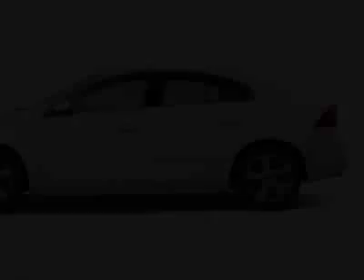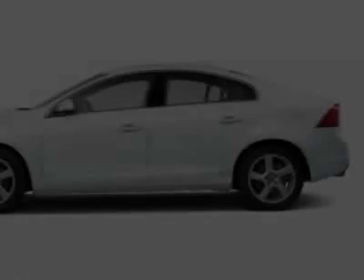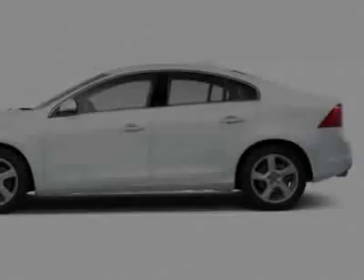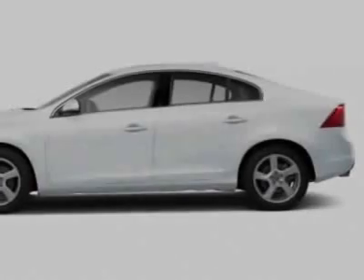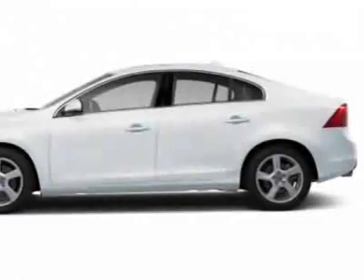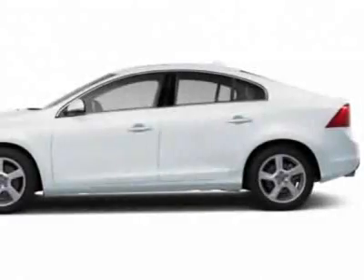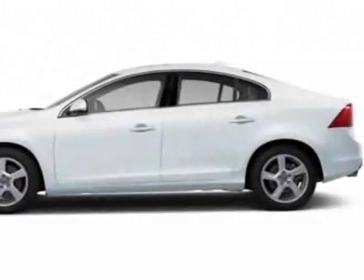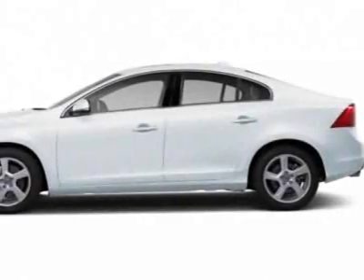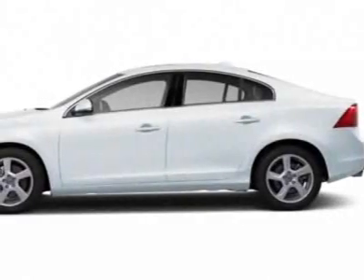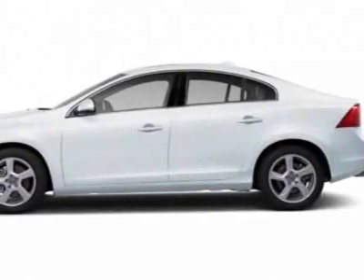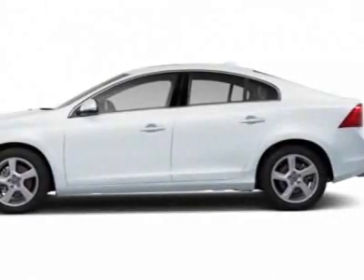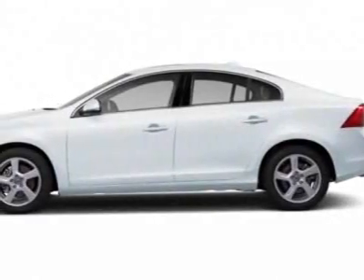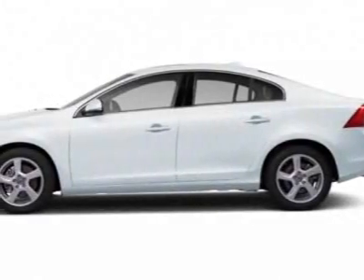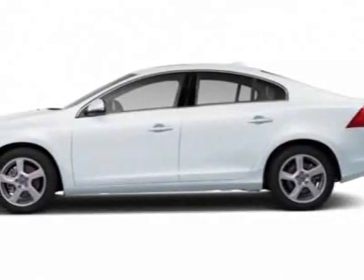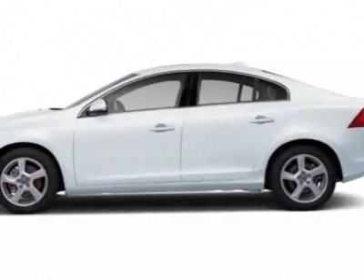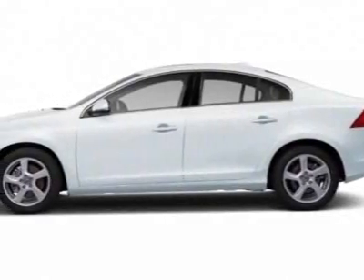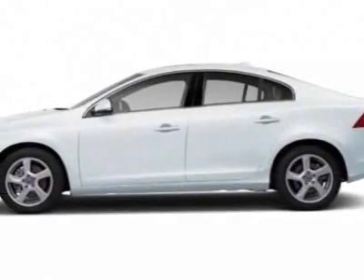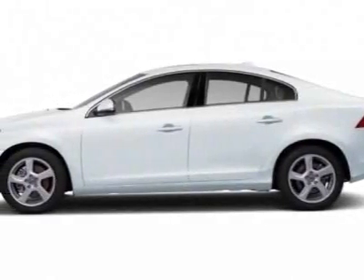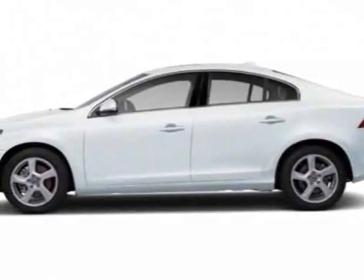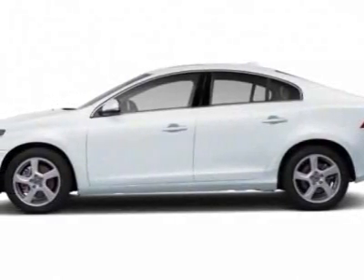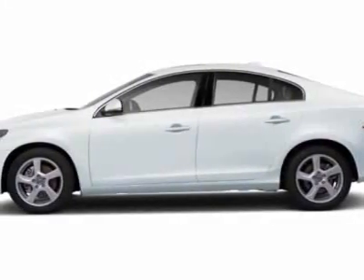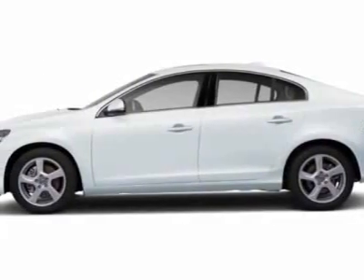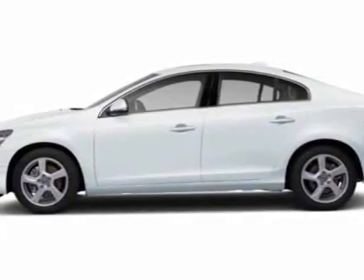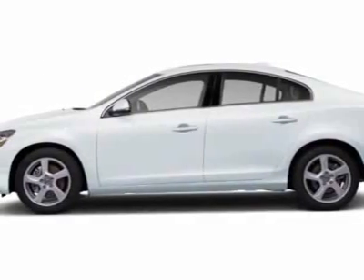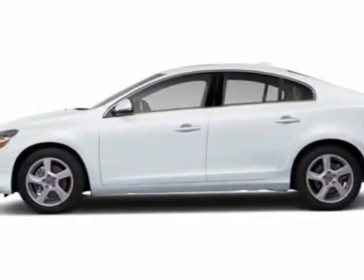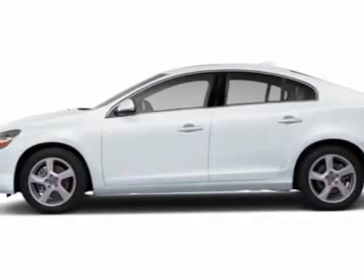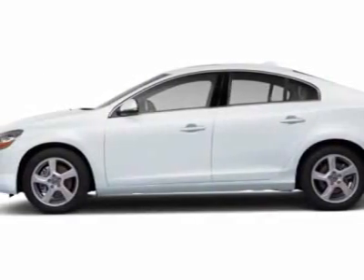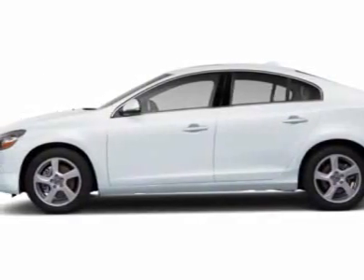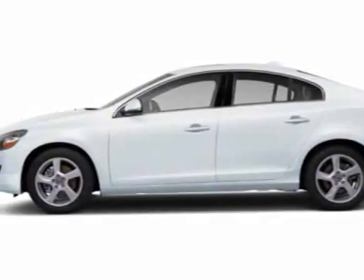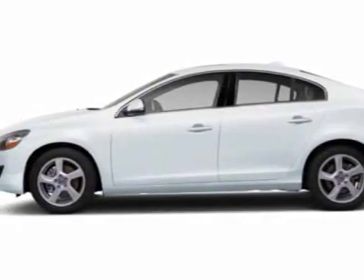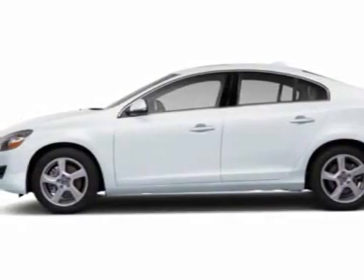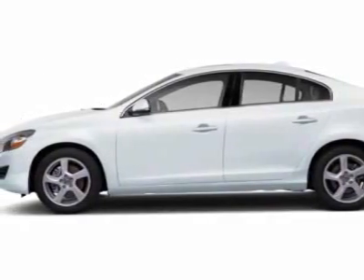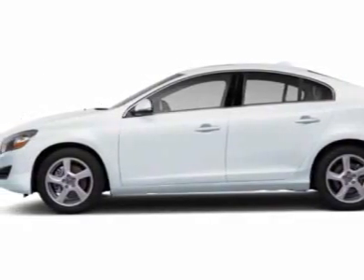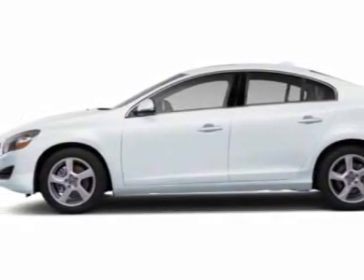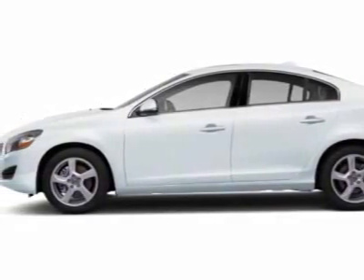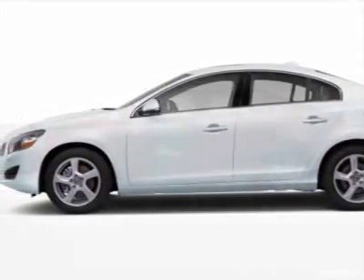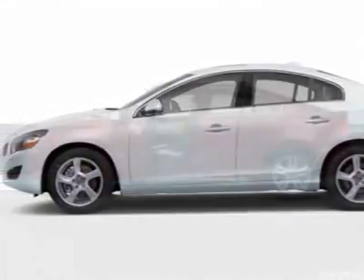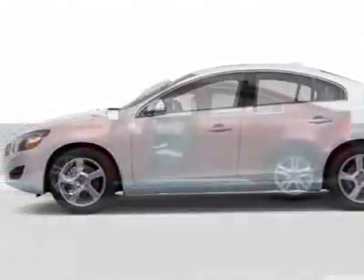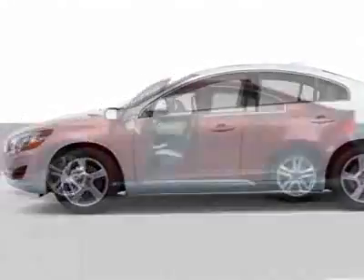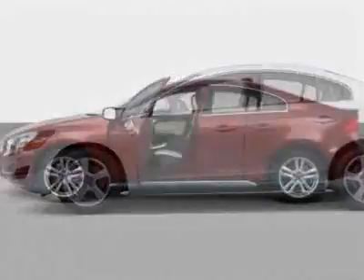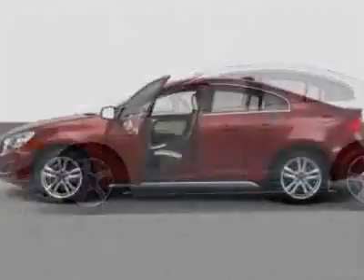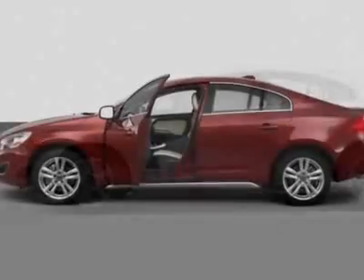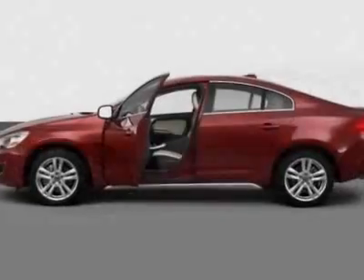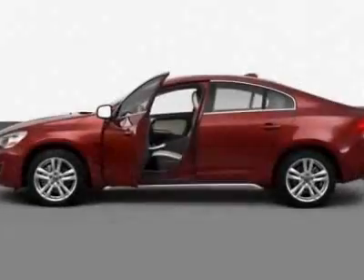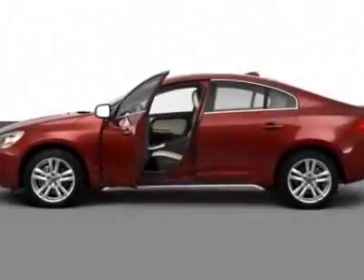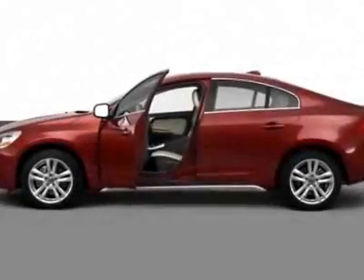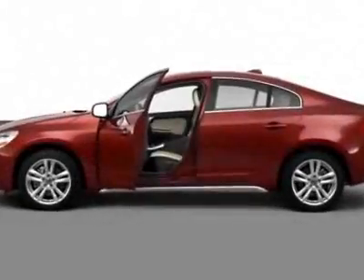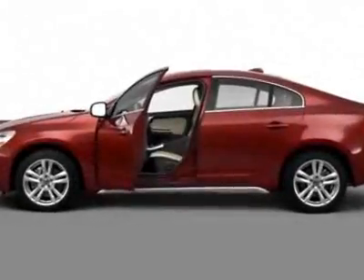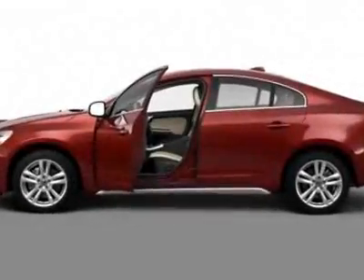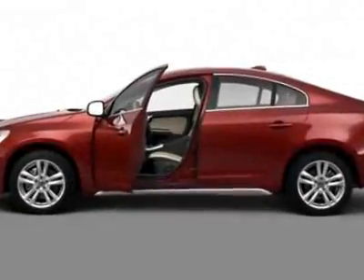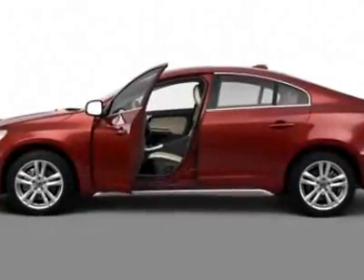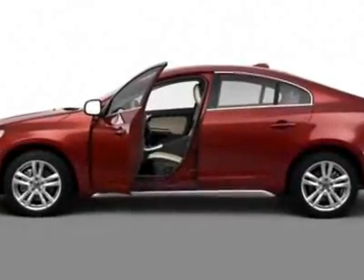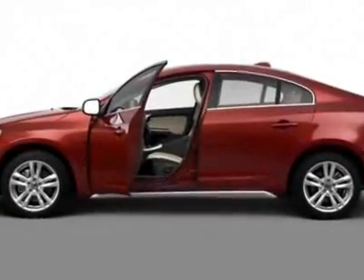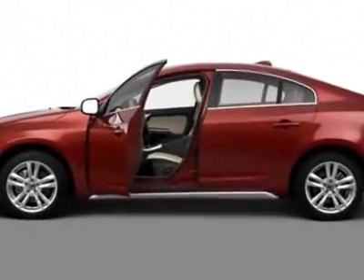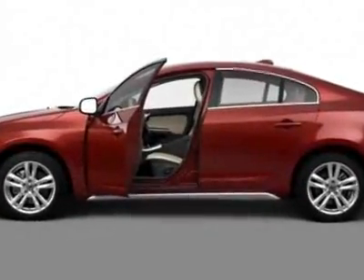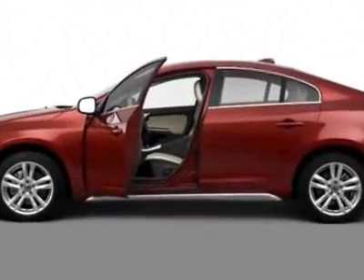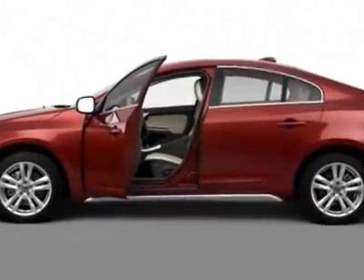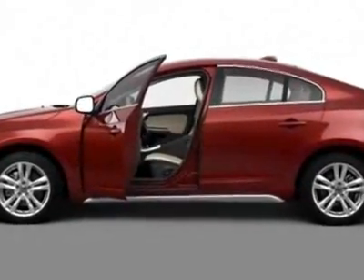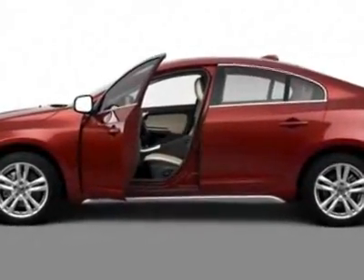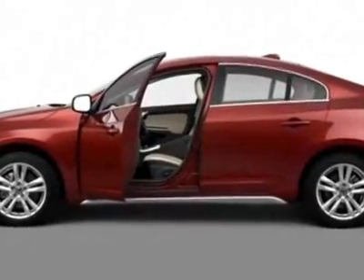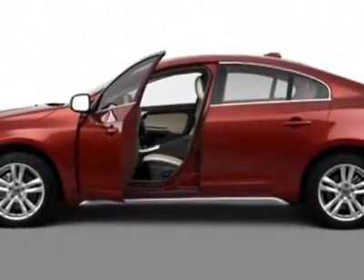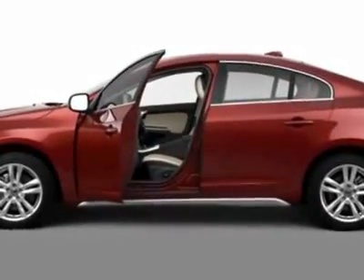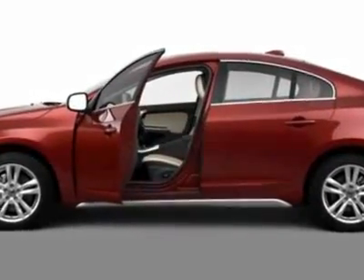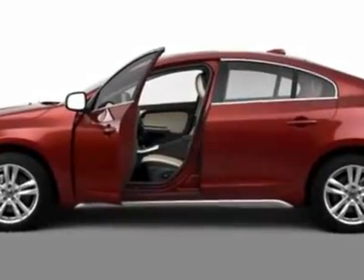Take a look at this new 2012 Volvo S60. For your protection, this vehicle has a full factory warranty.